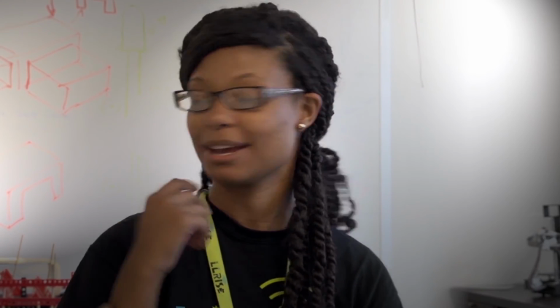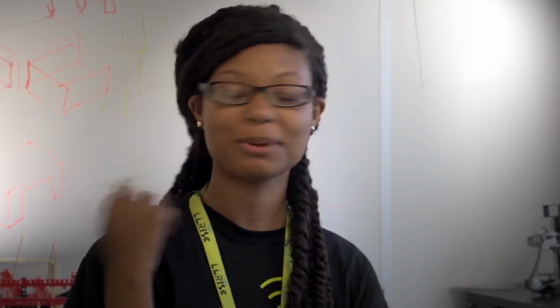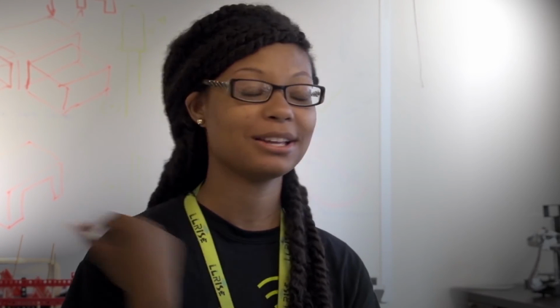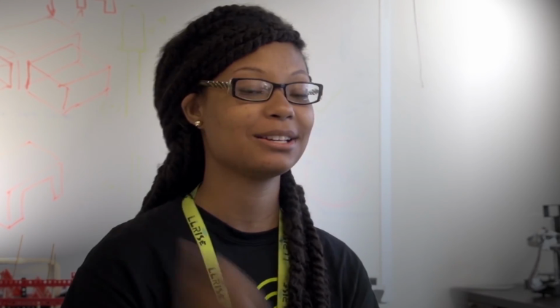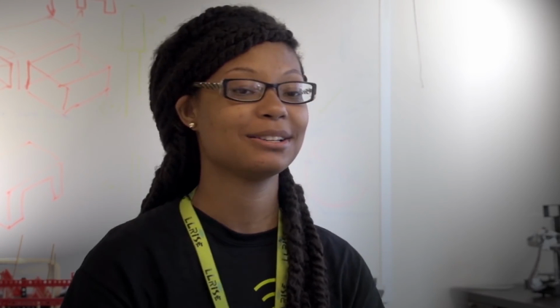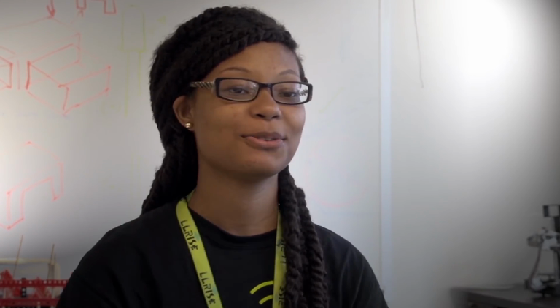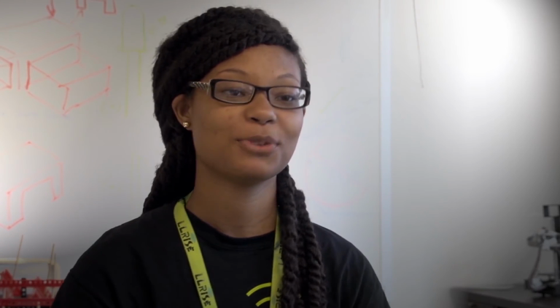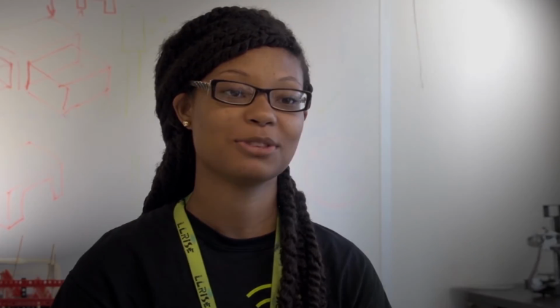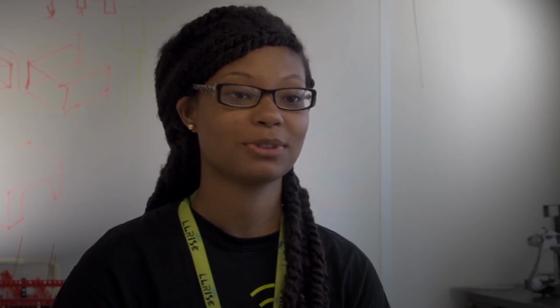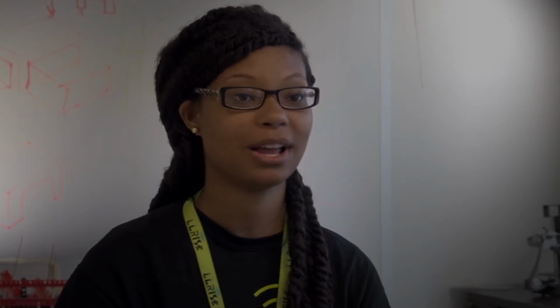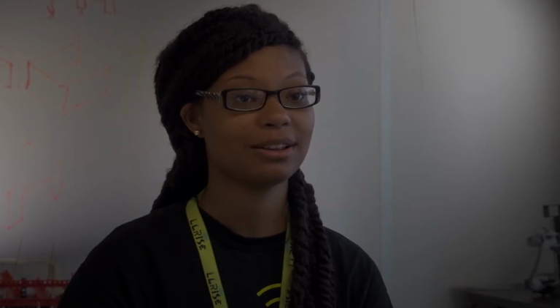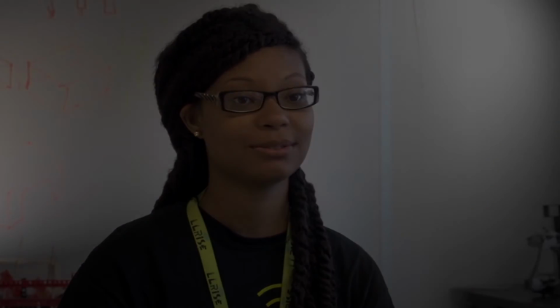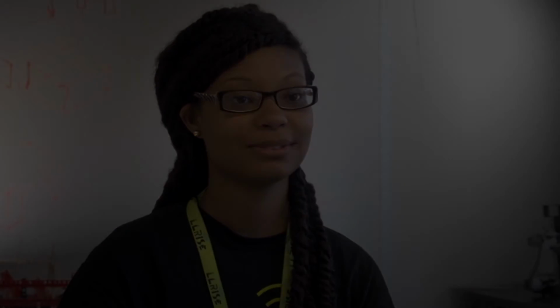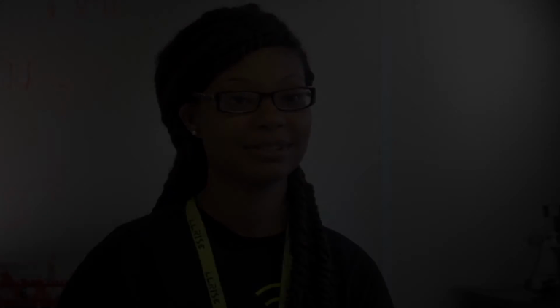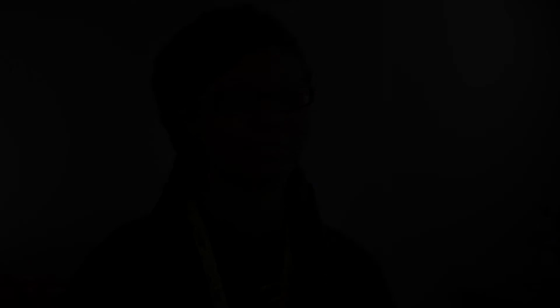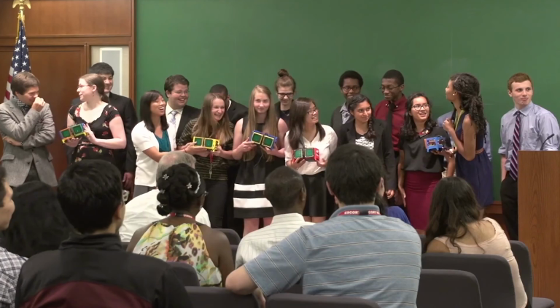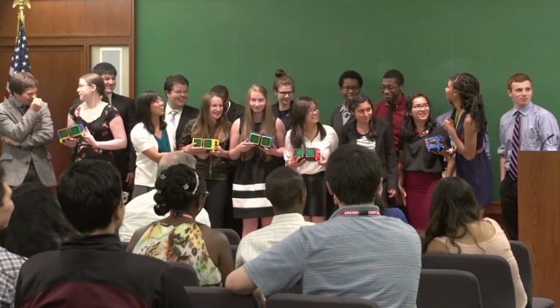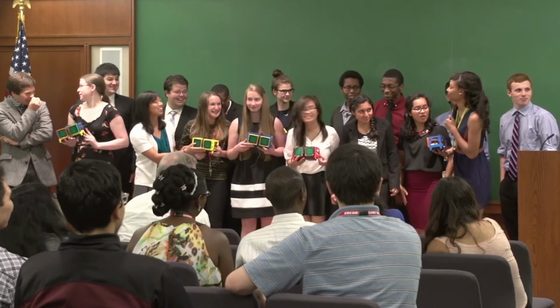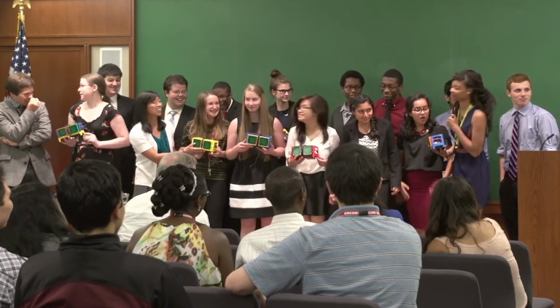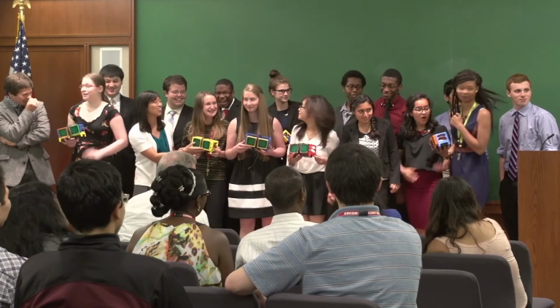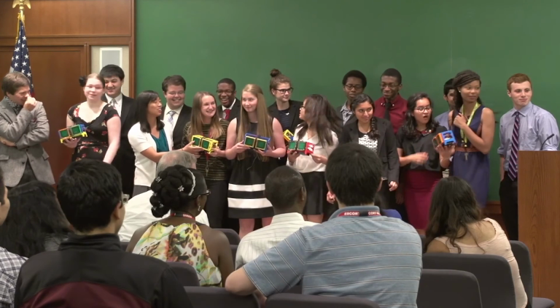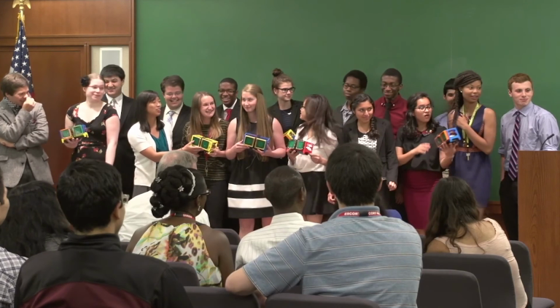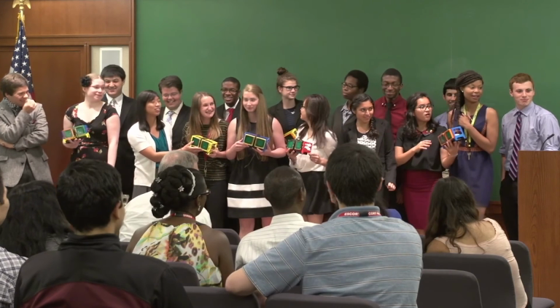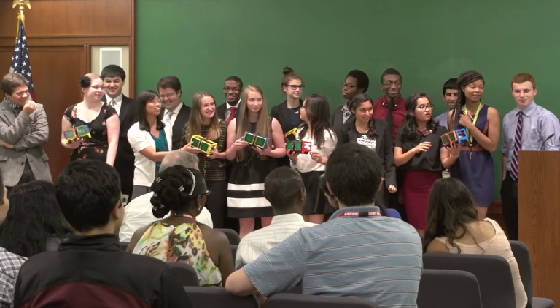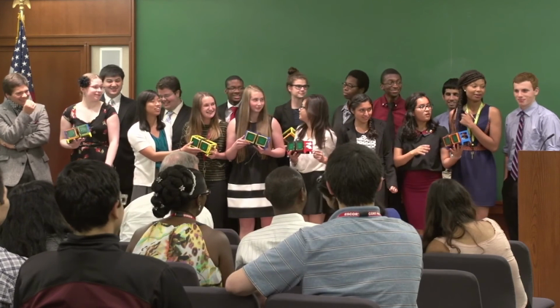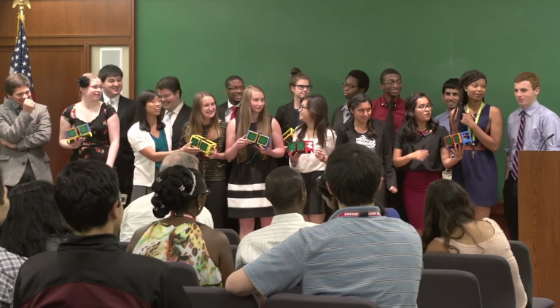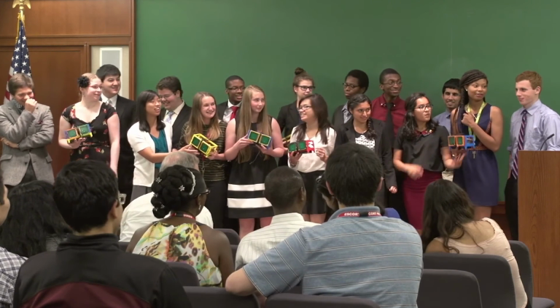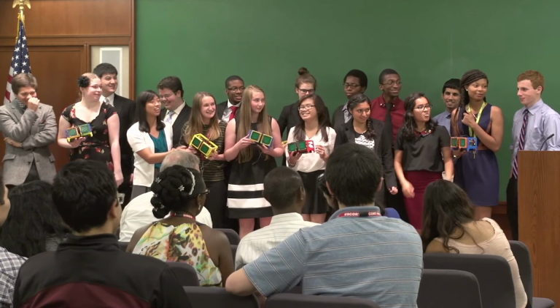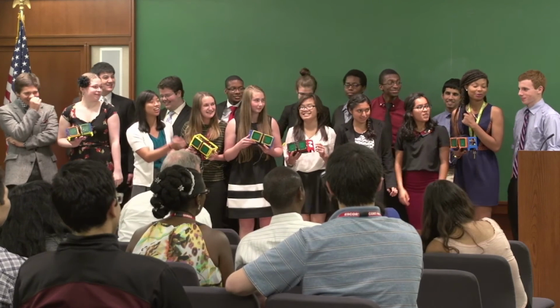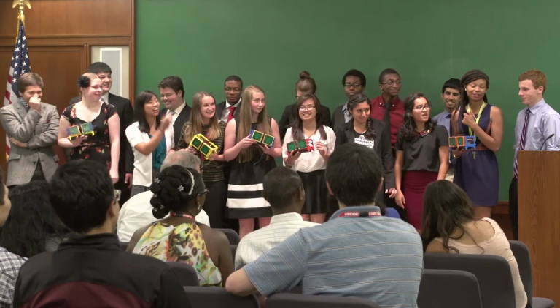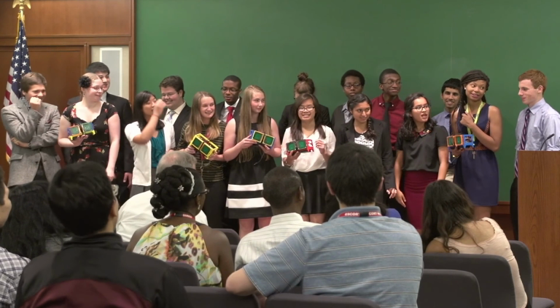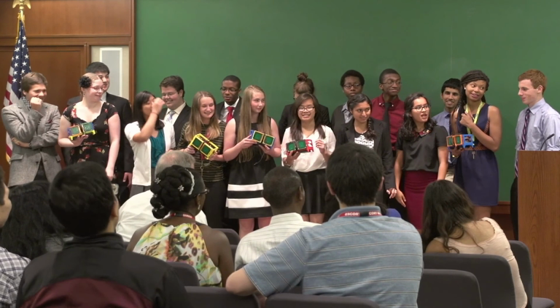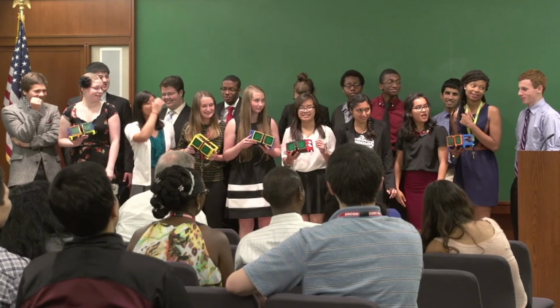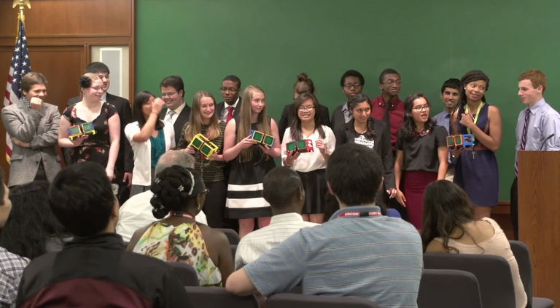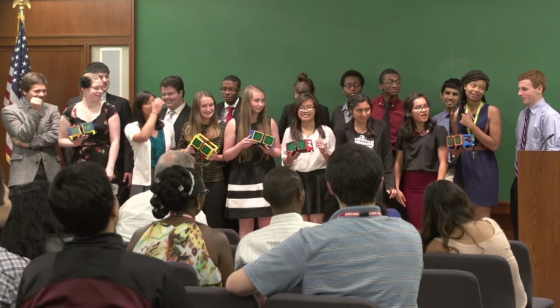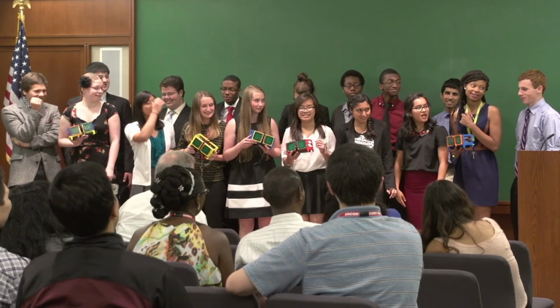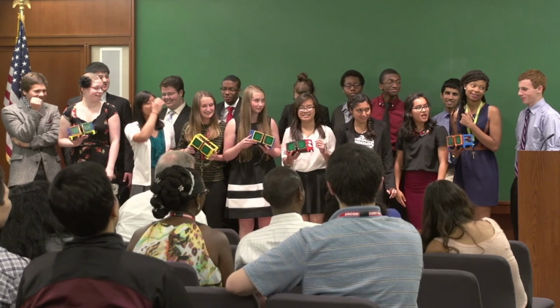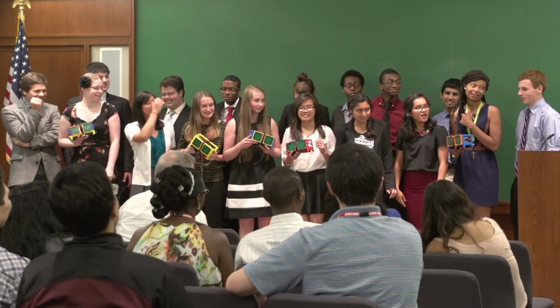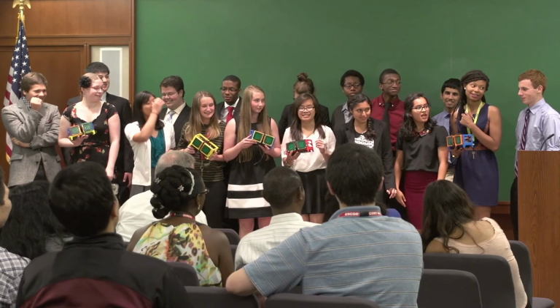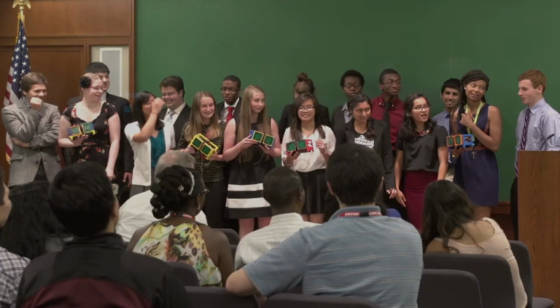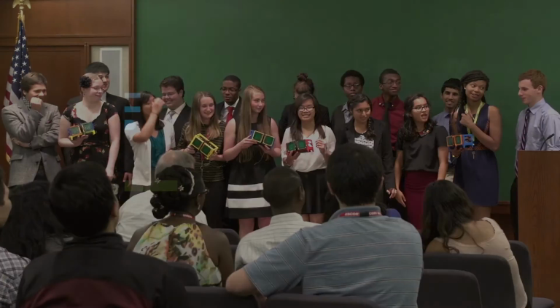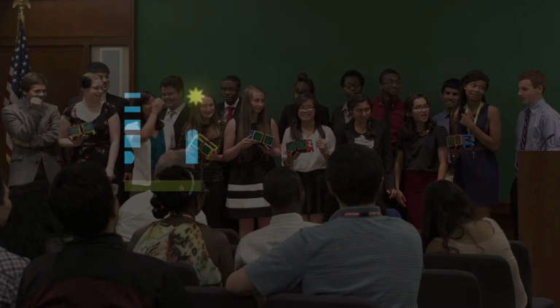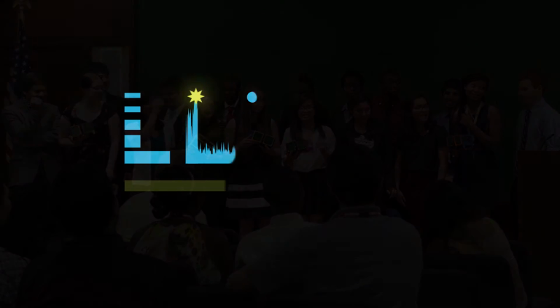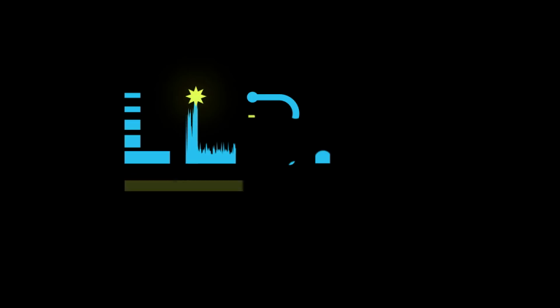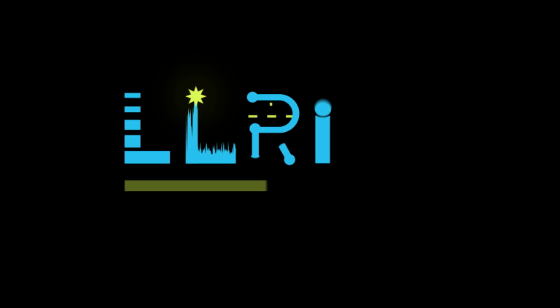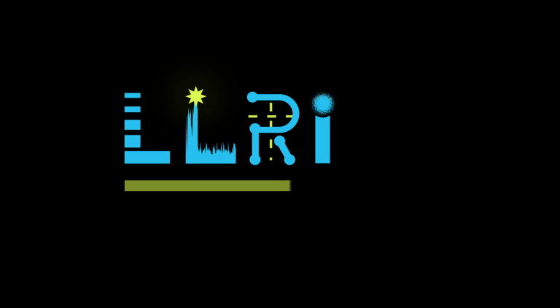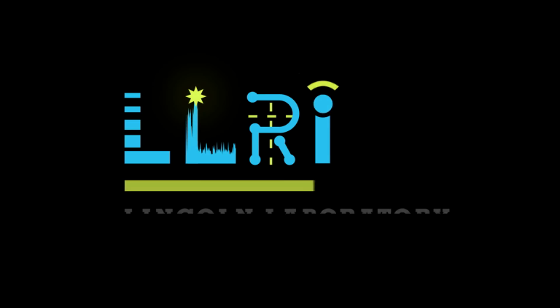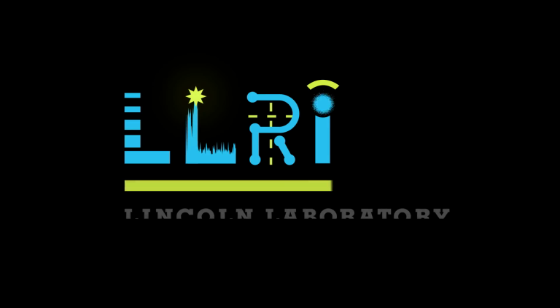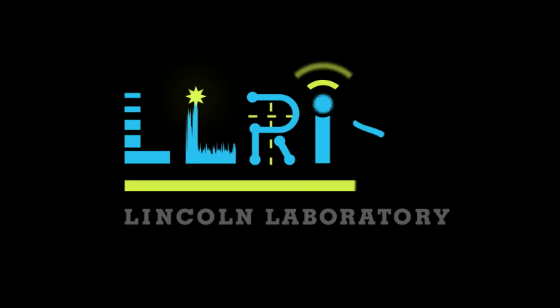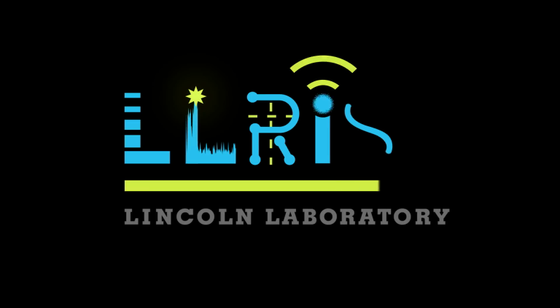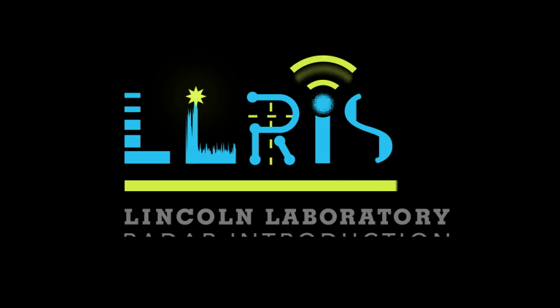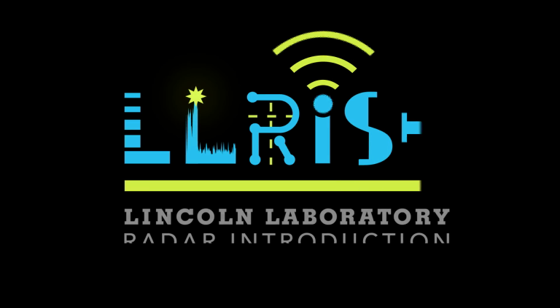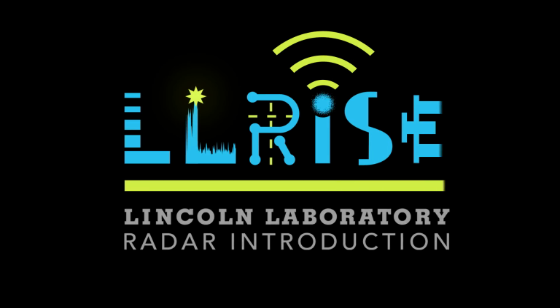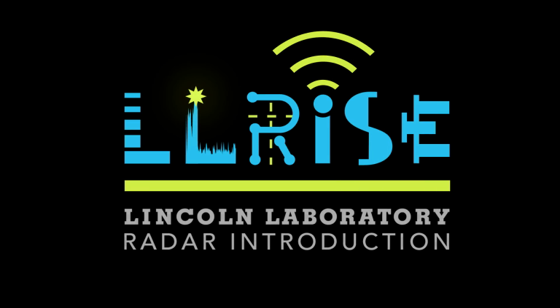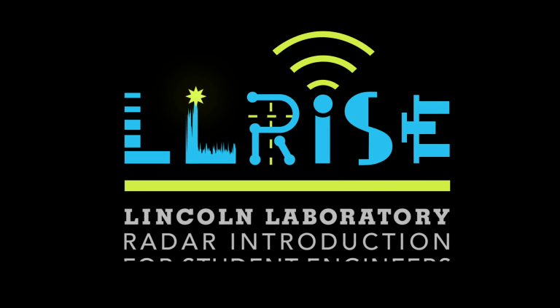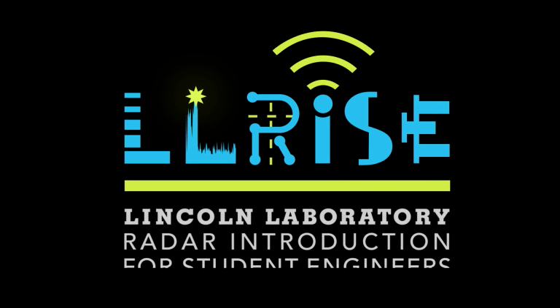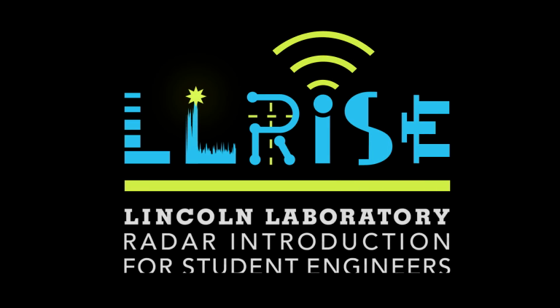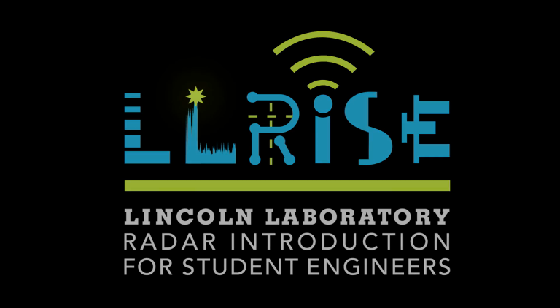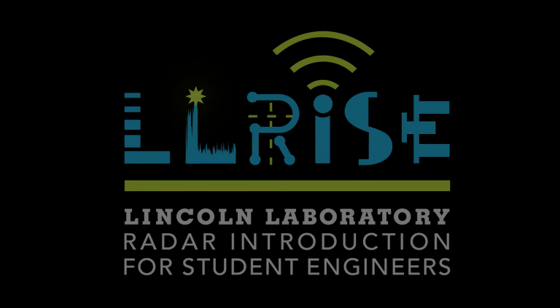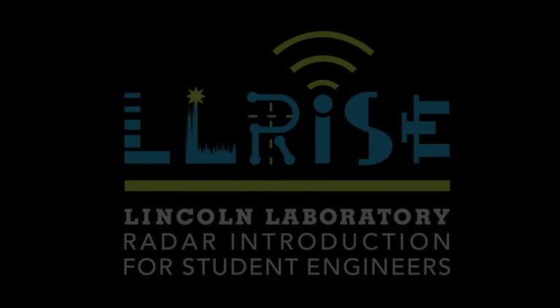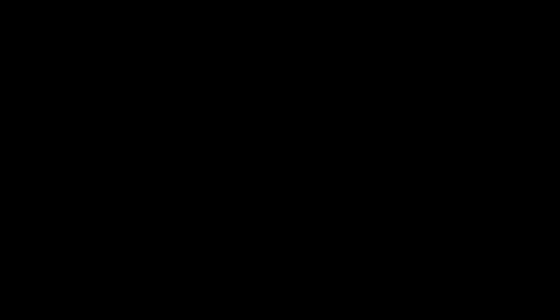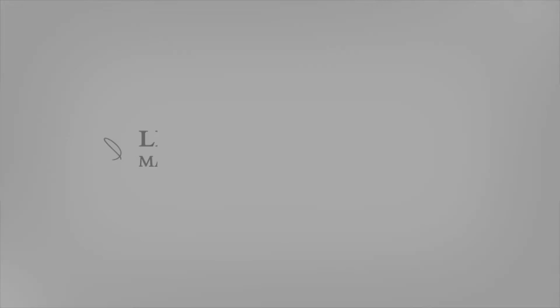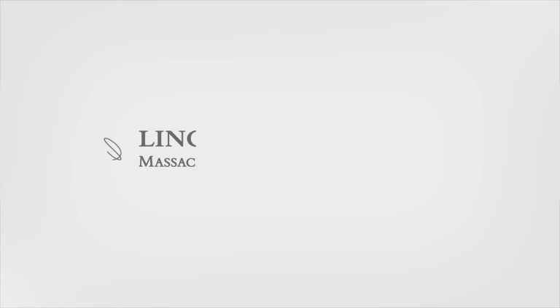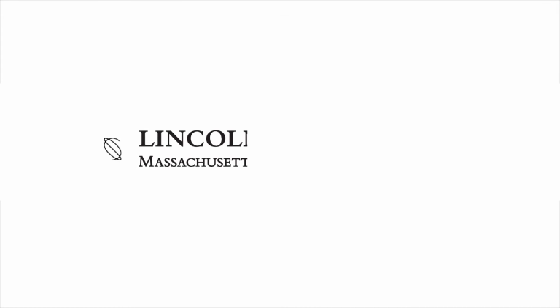Team Reda was amazing and we are friends for life.